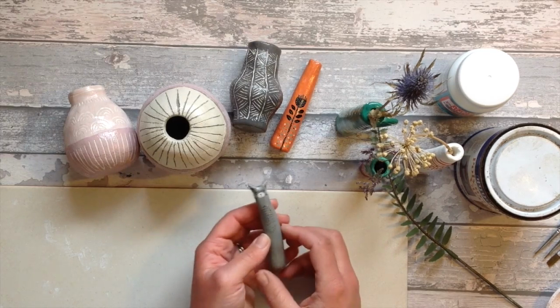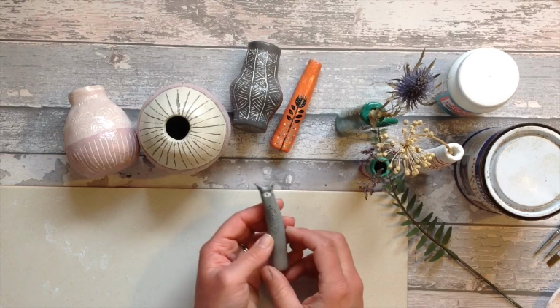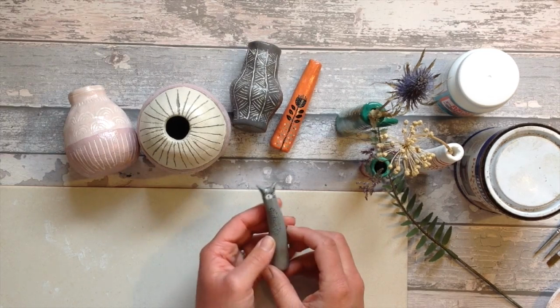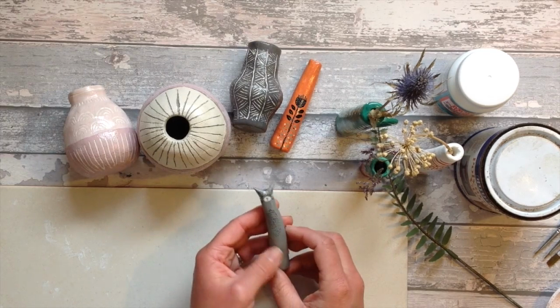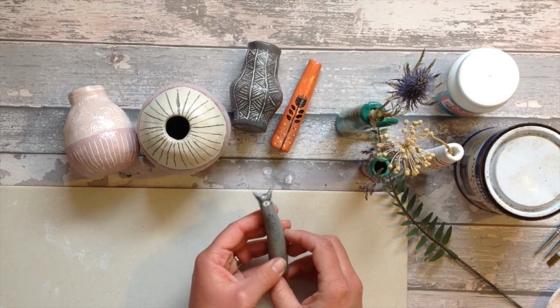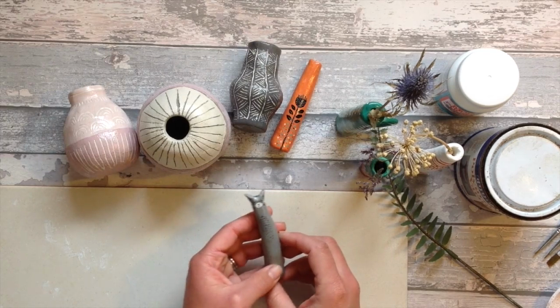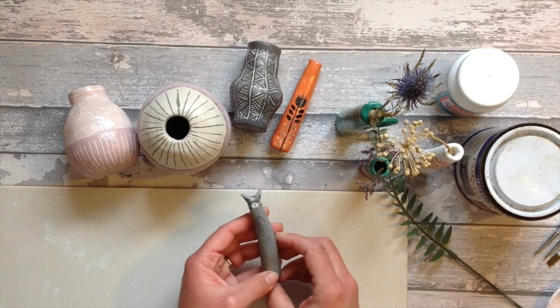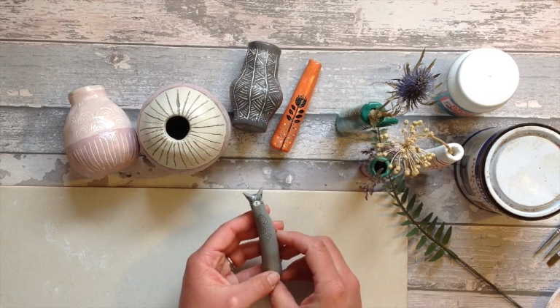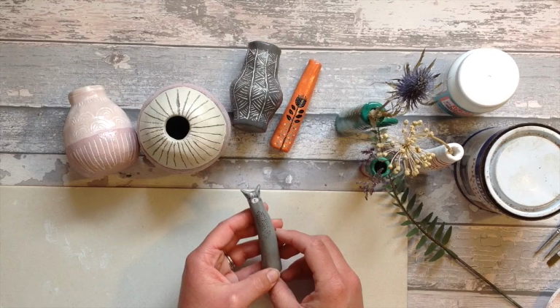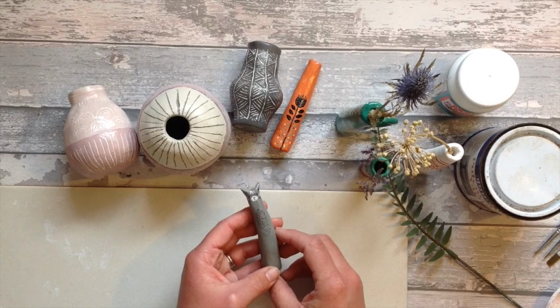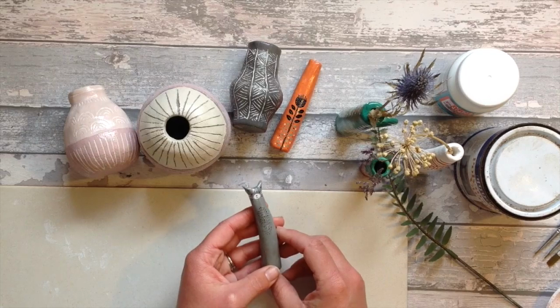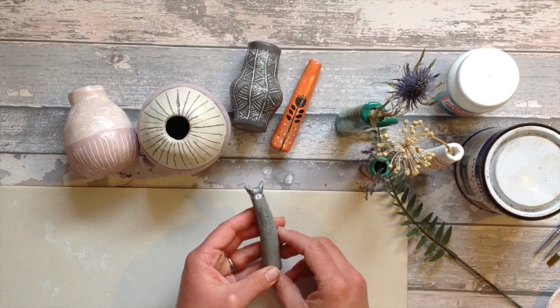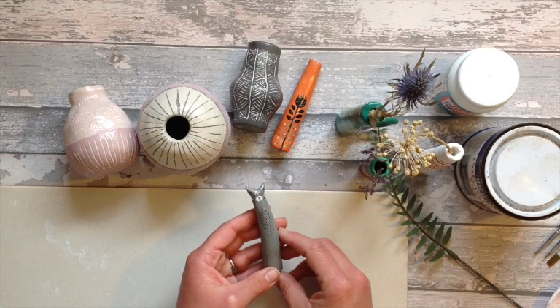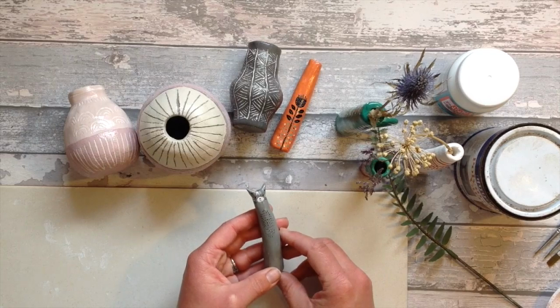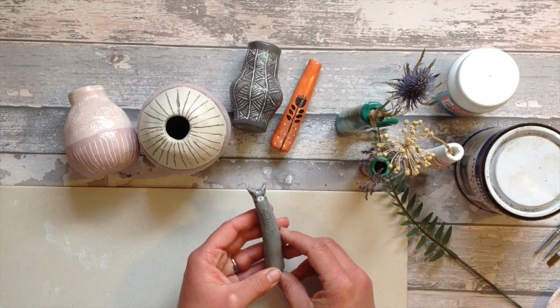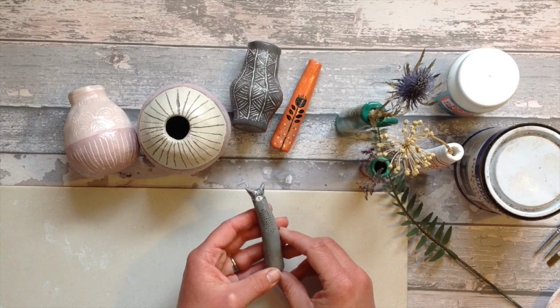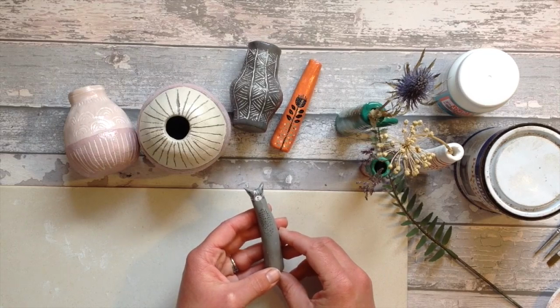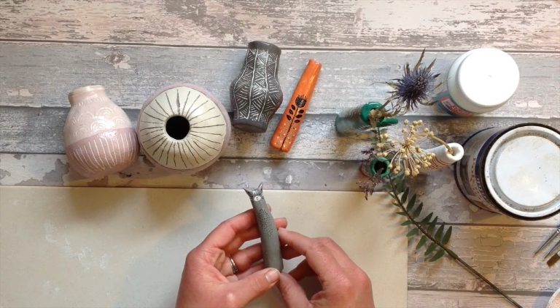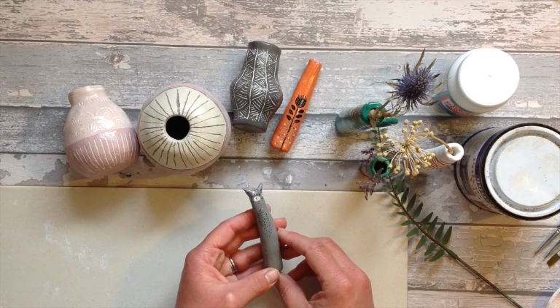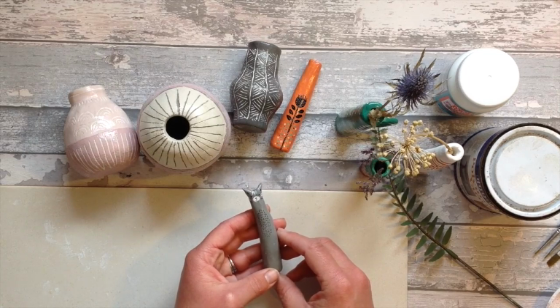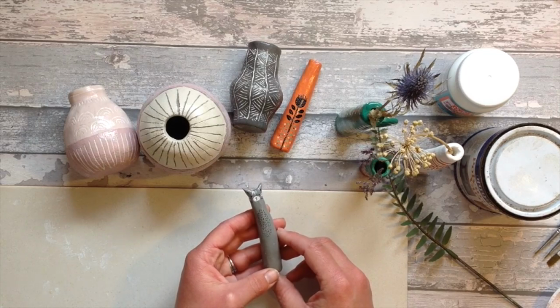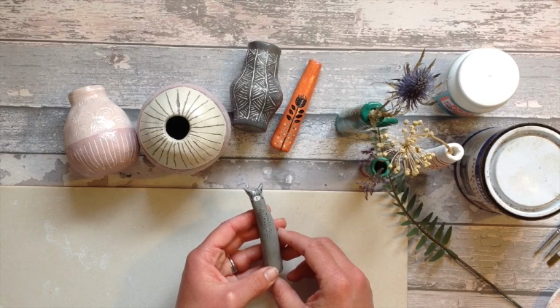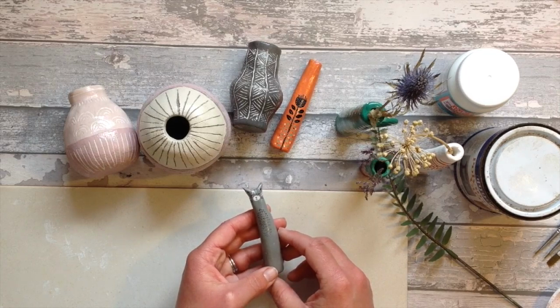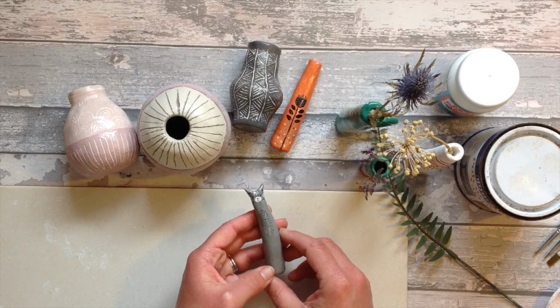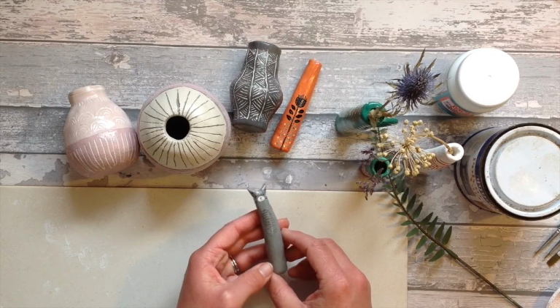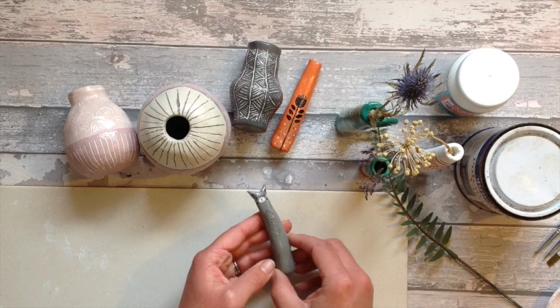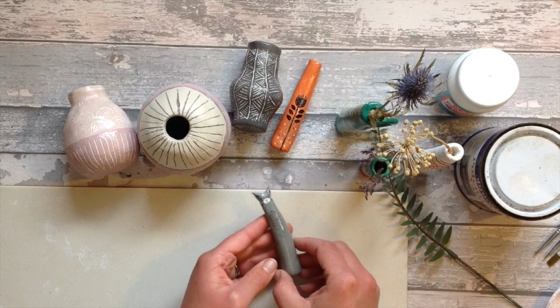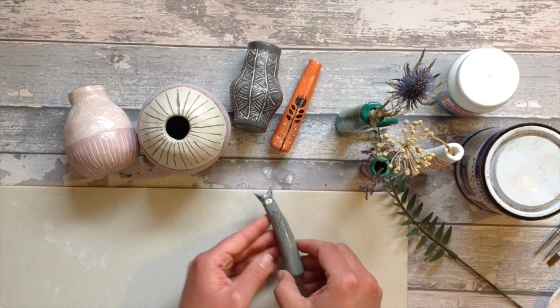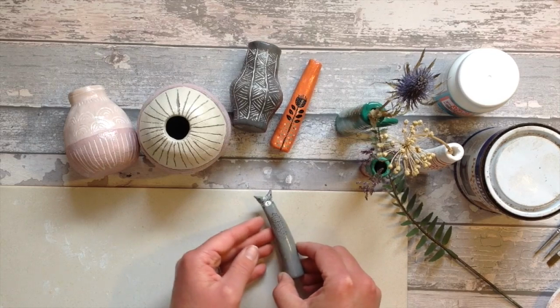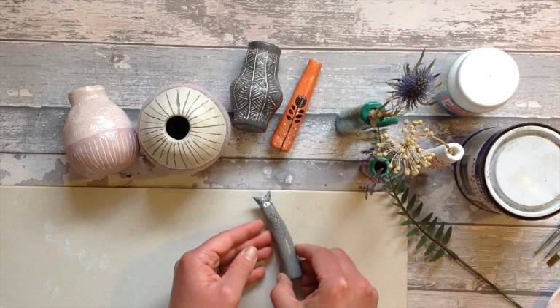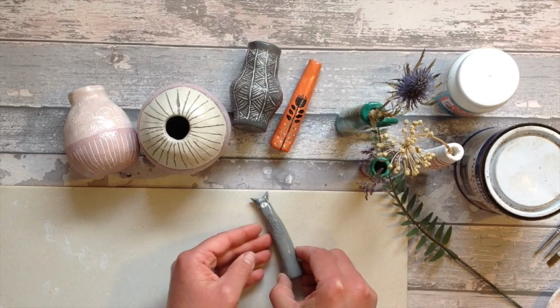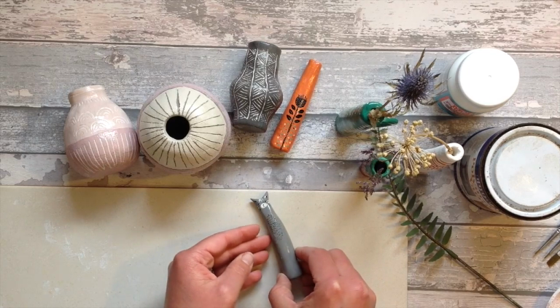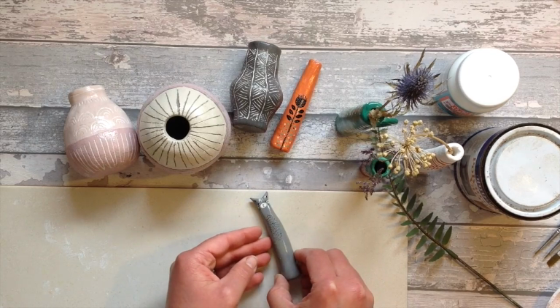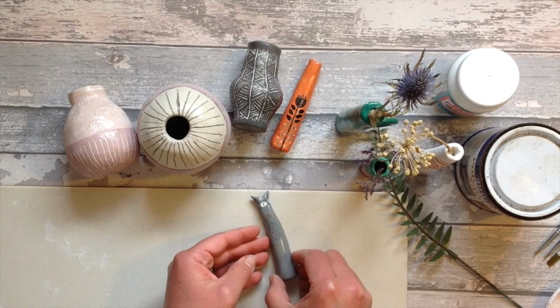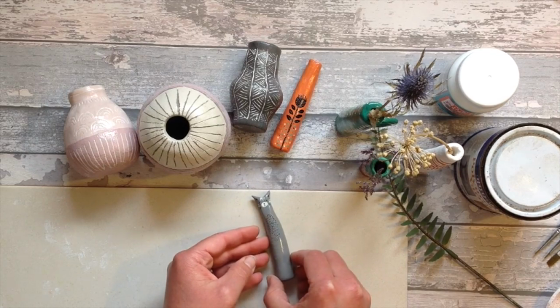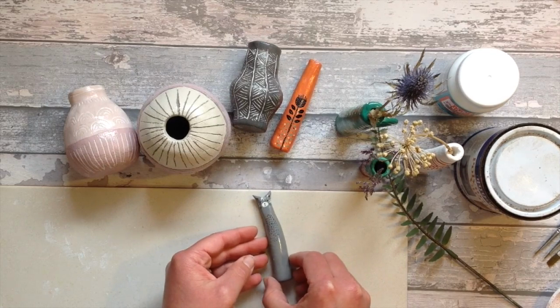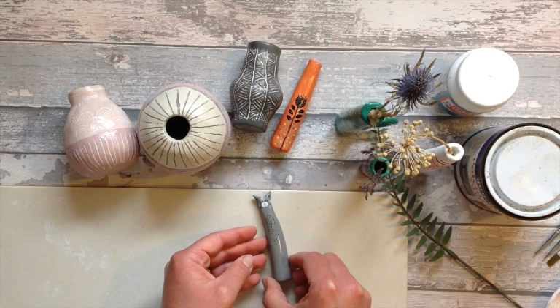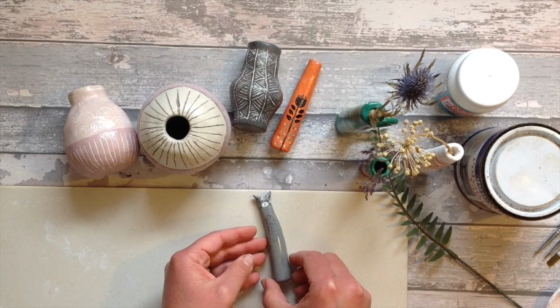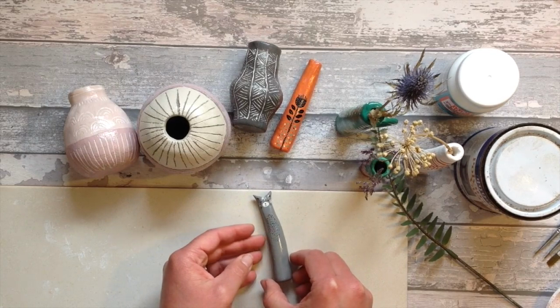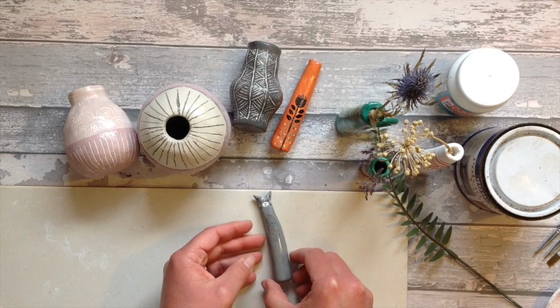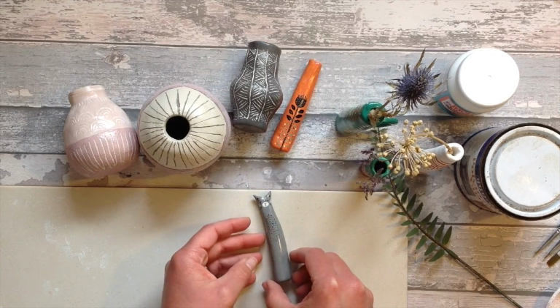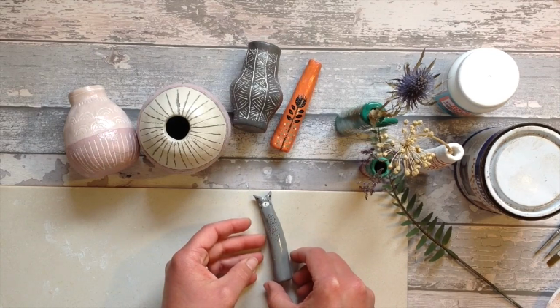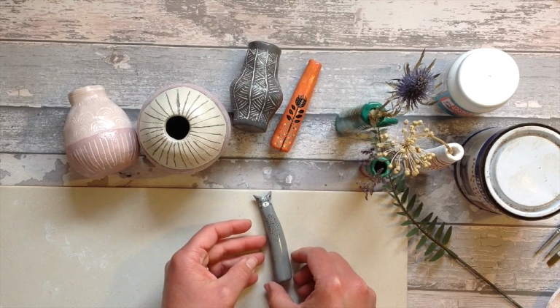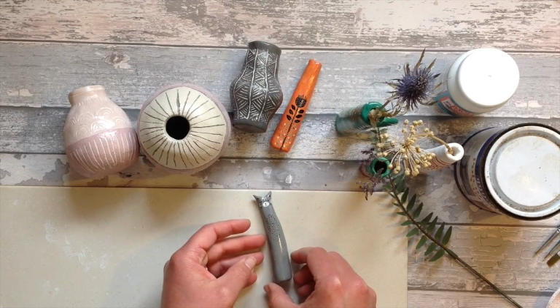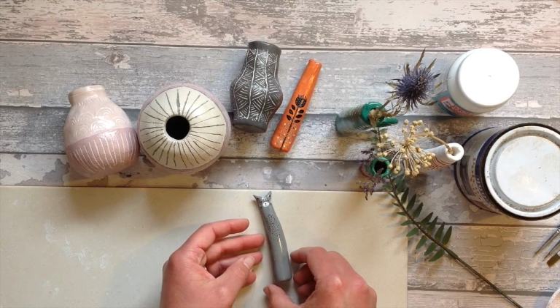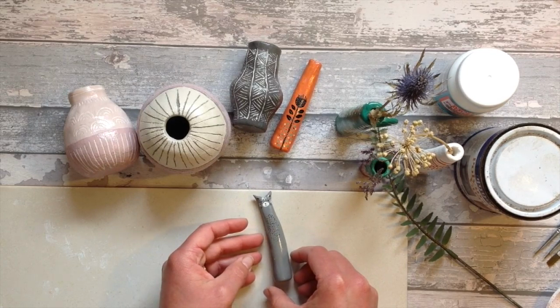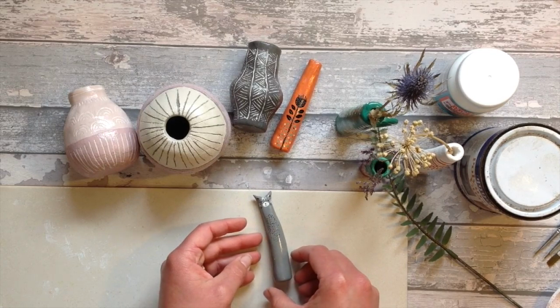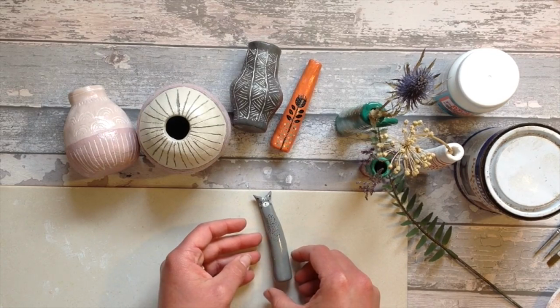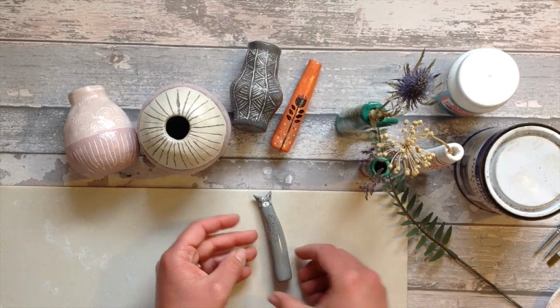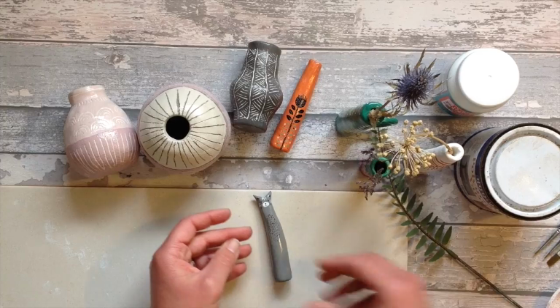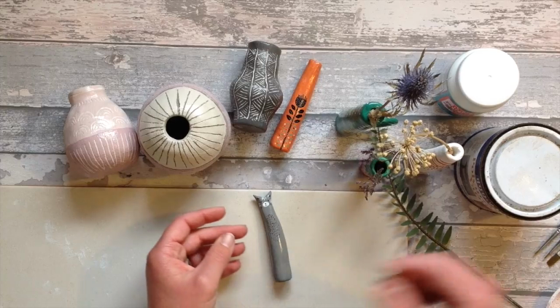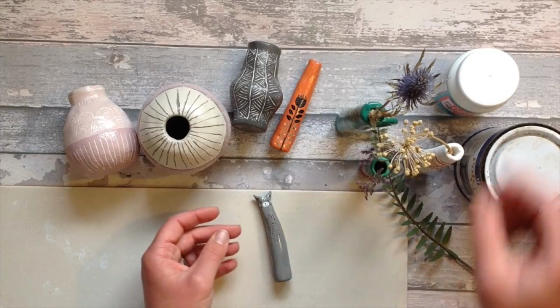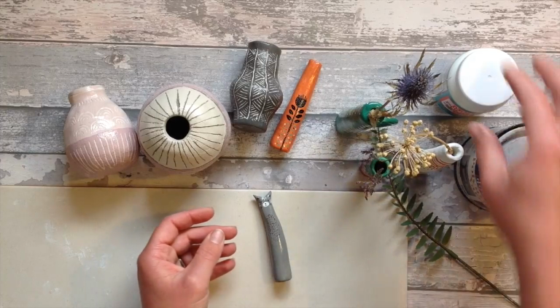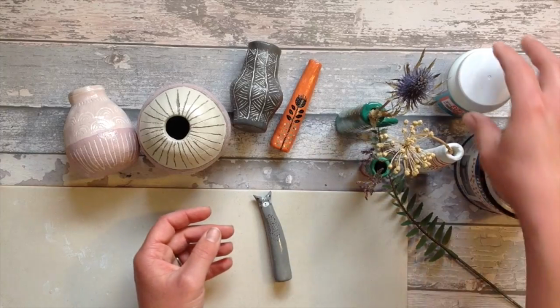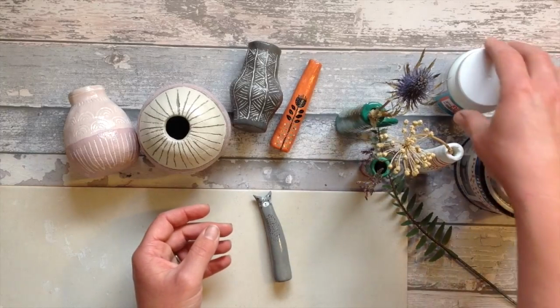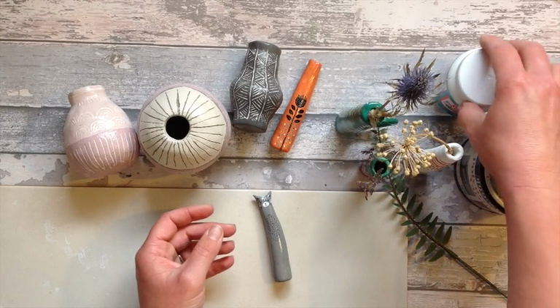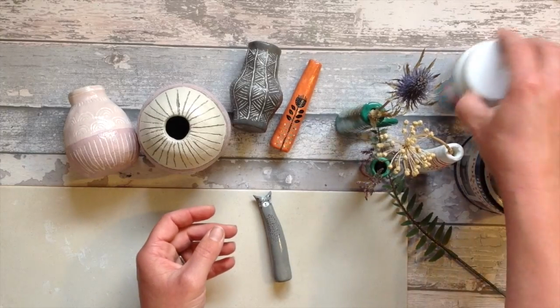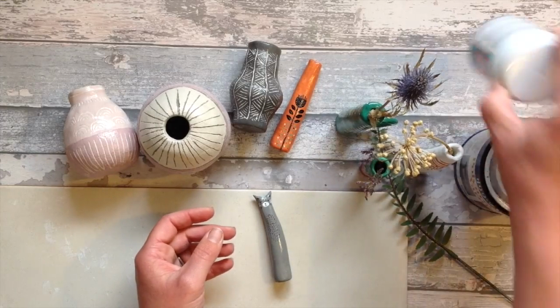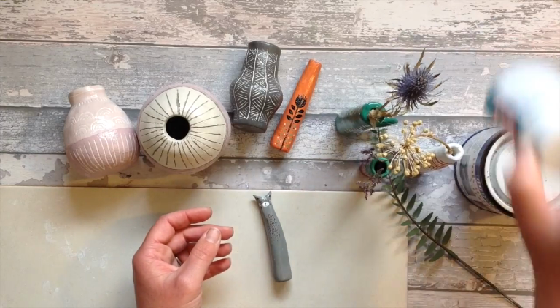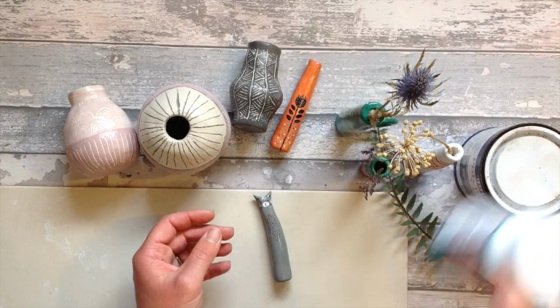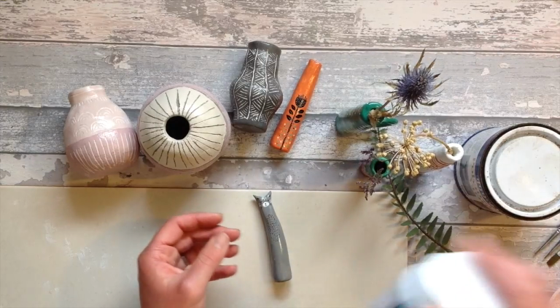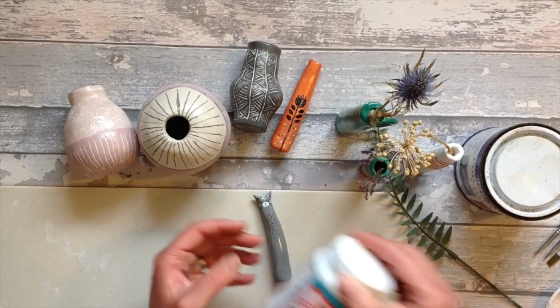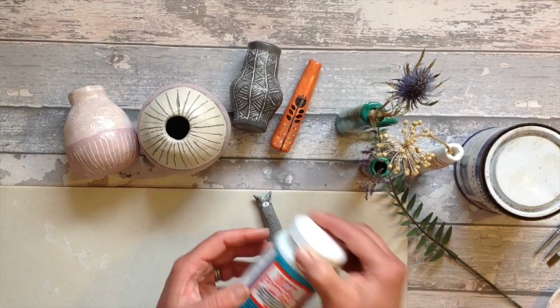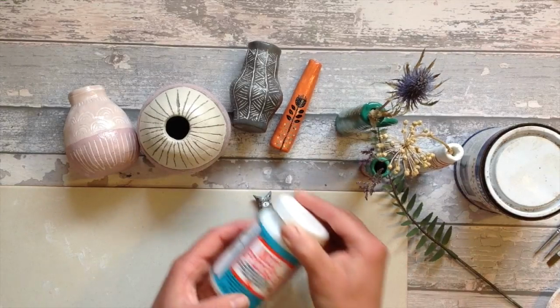Here are some air dry clay vases that I've made in some of my other videos that have been fully dried and painted in acrylic paint.